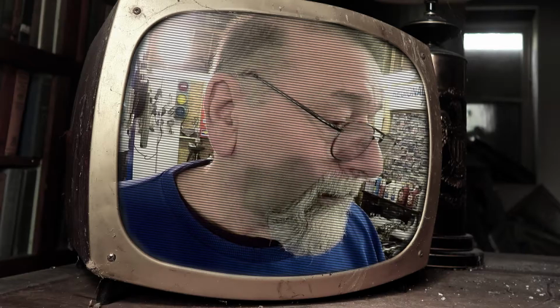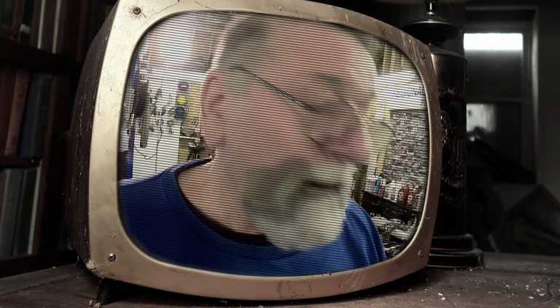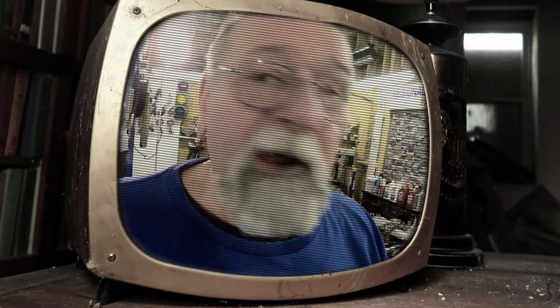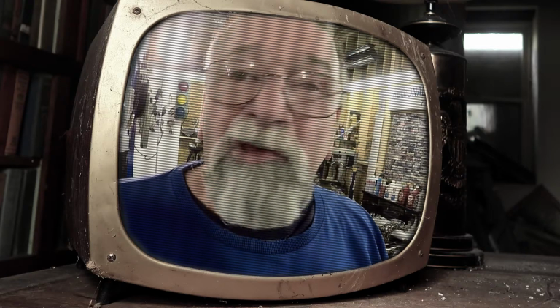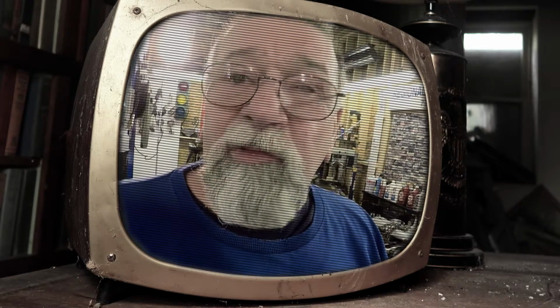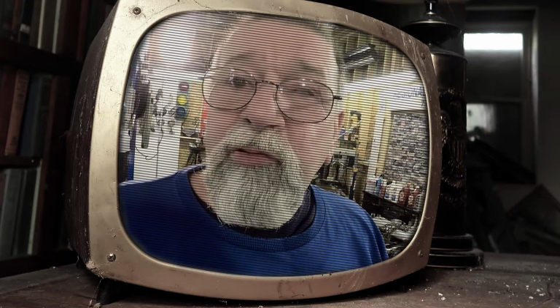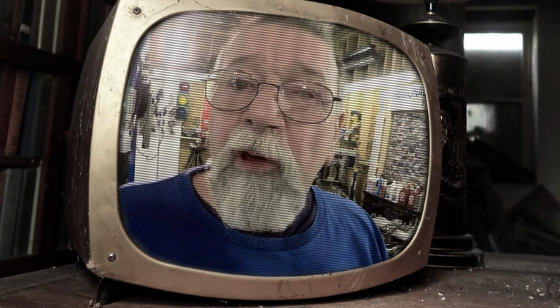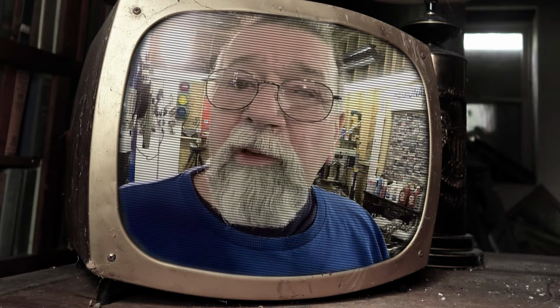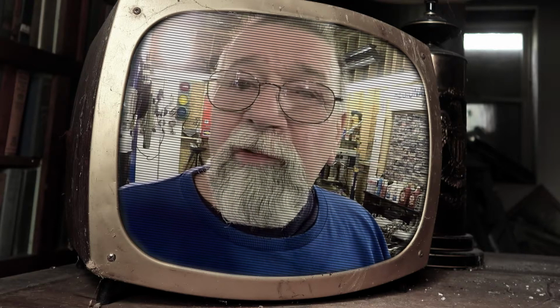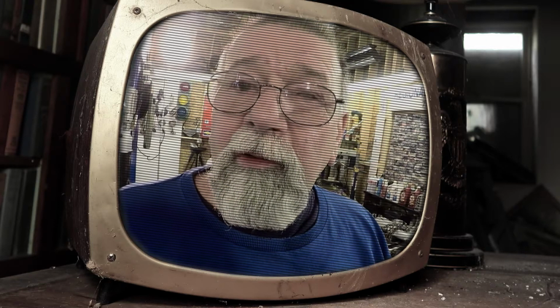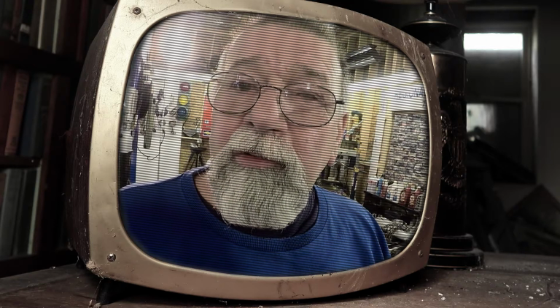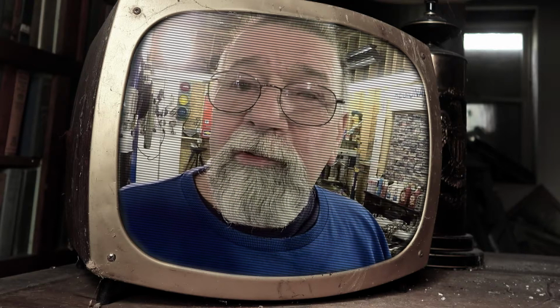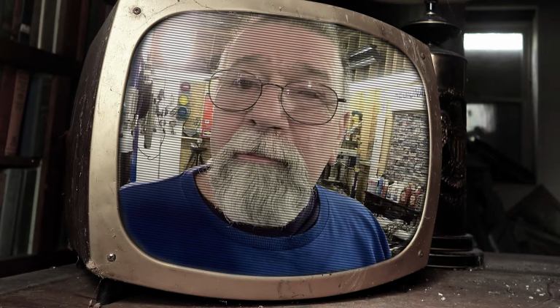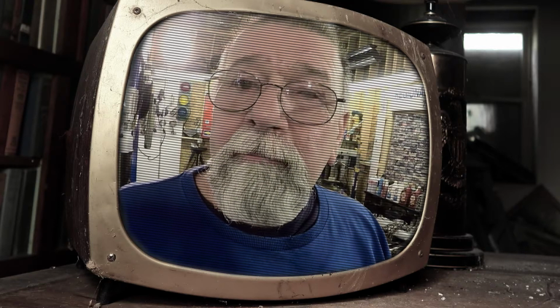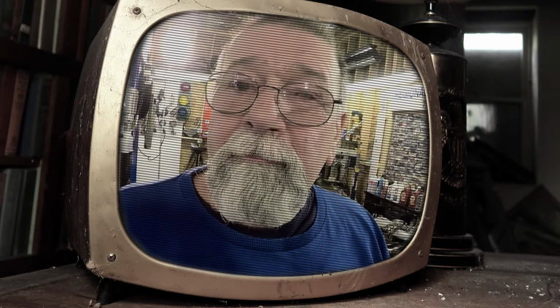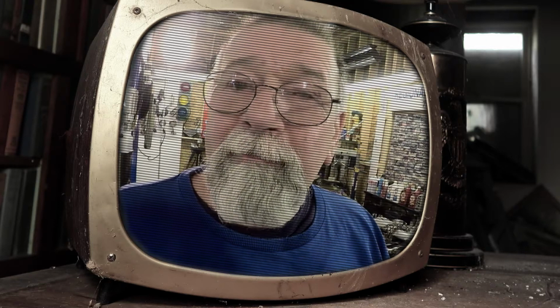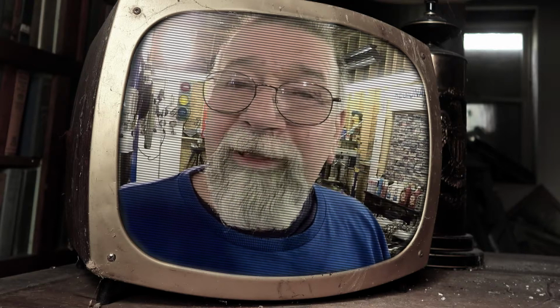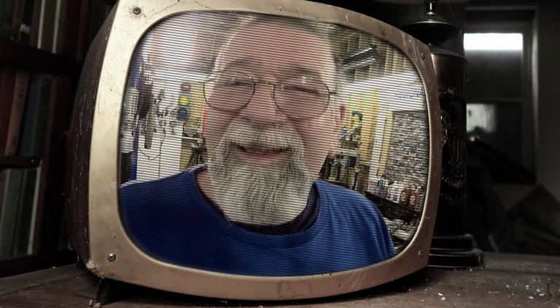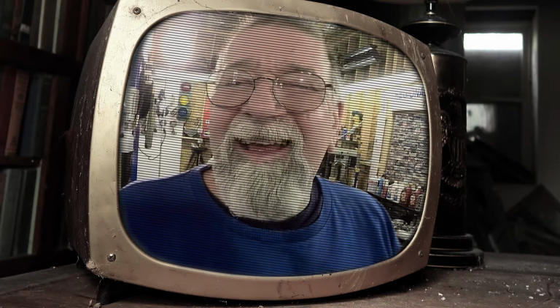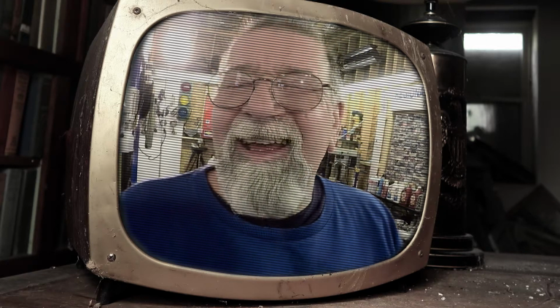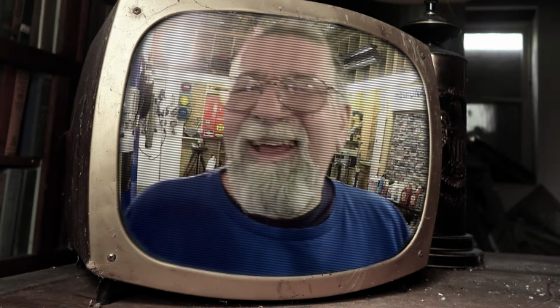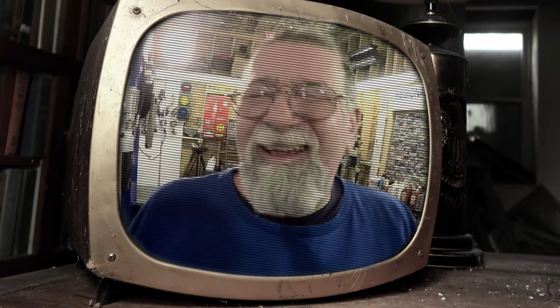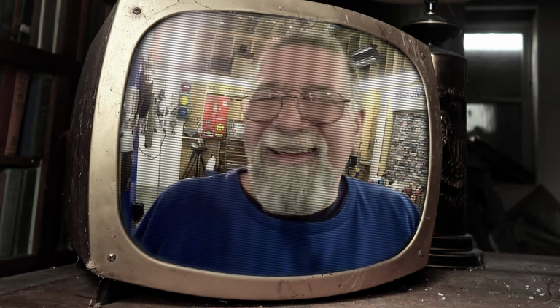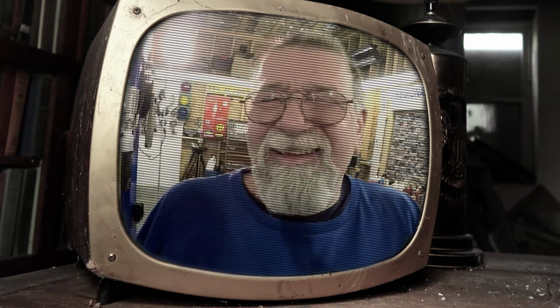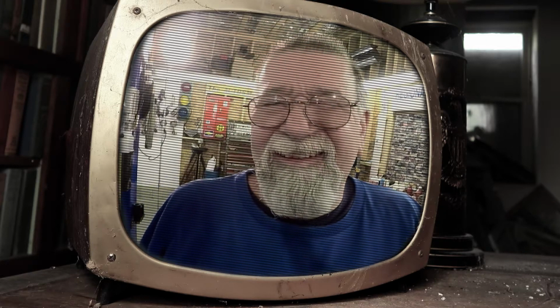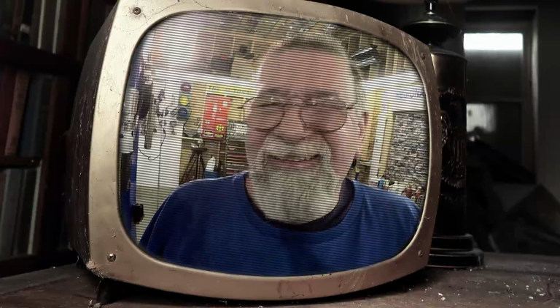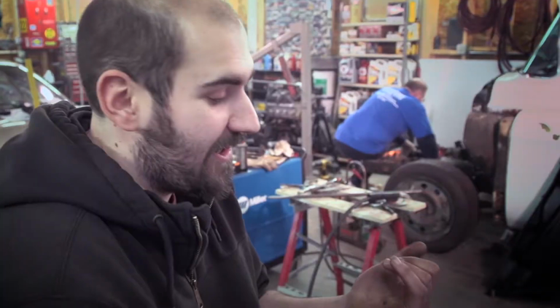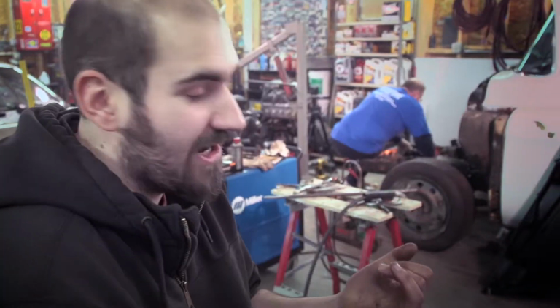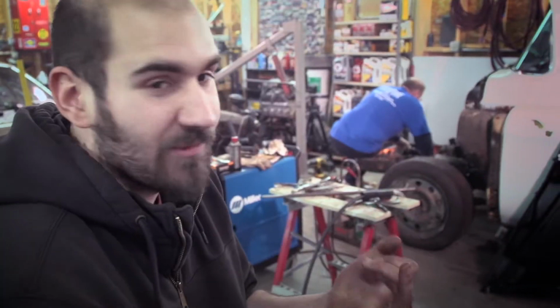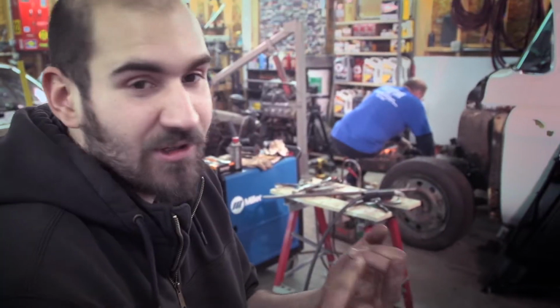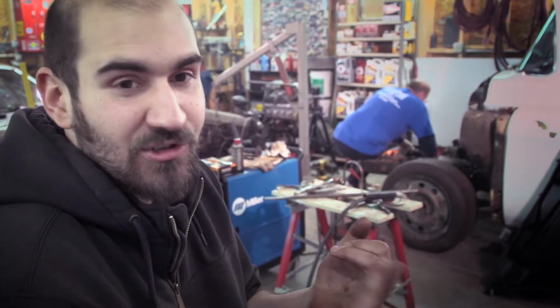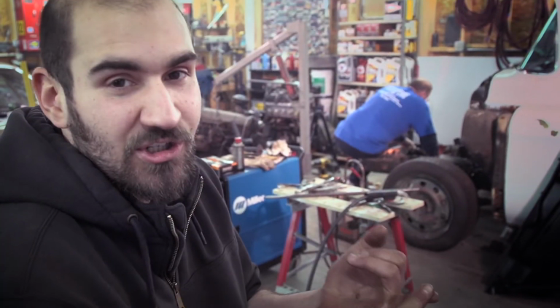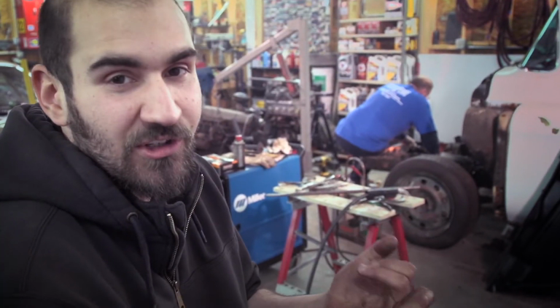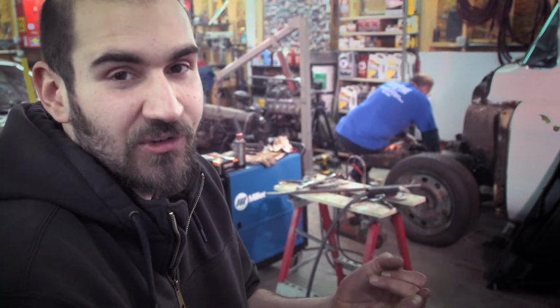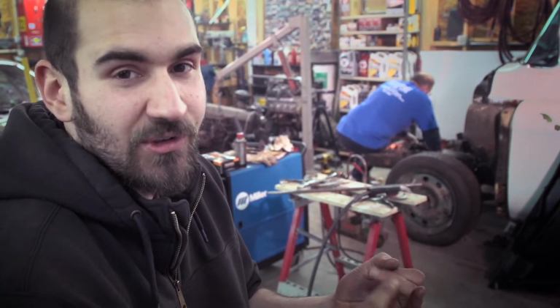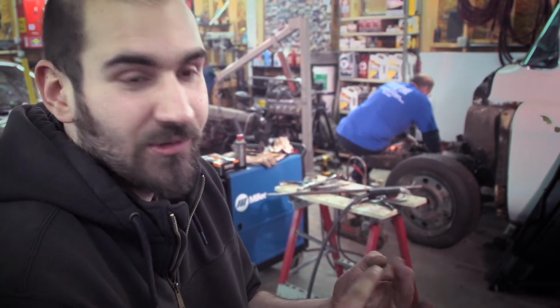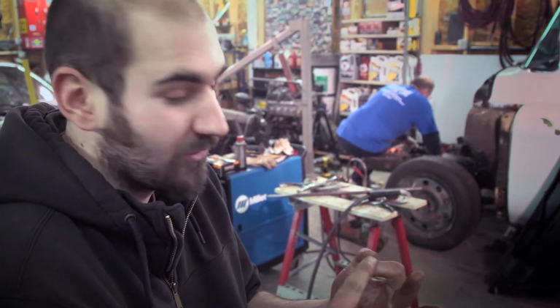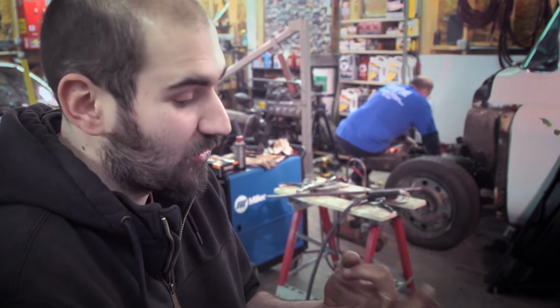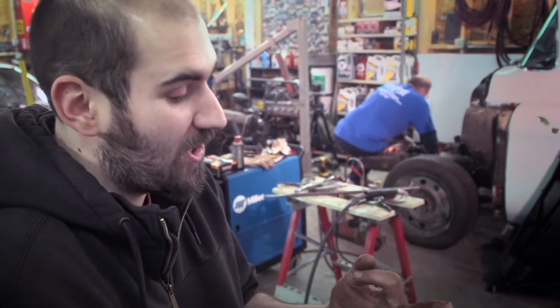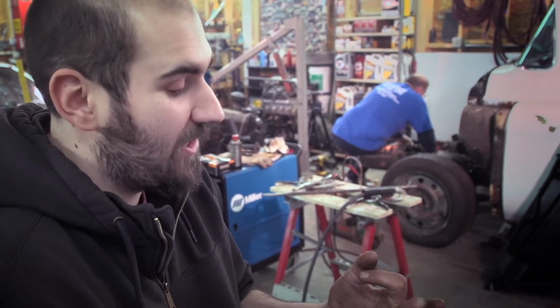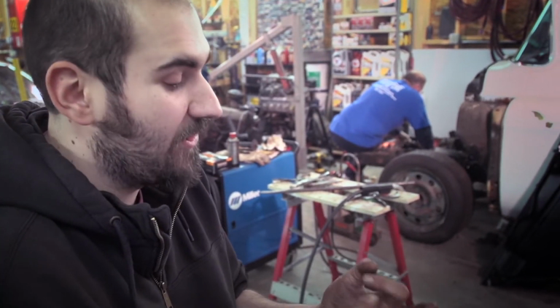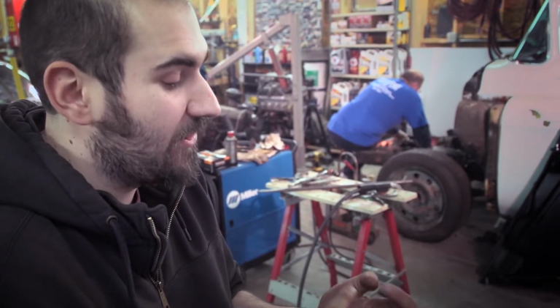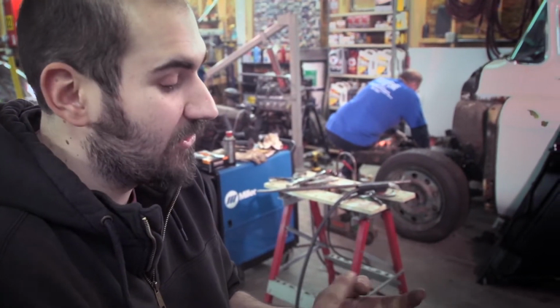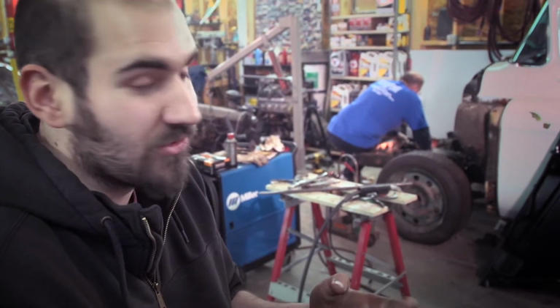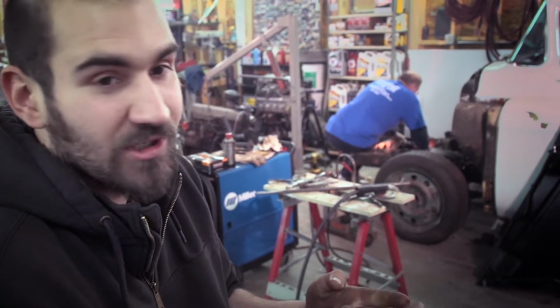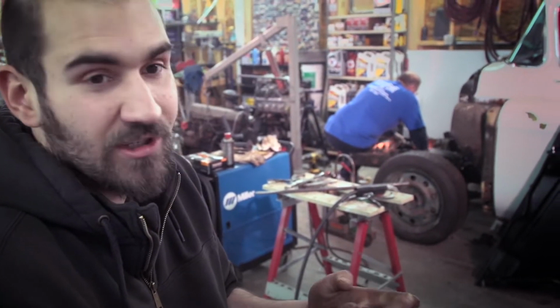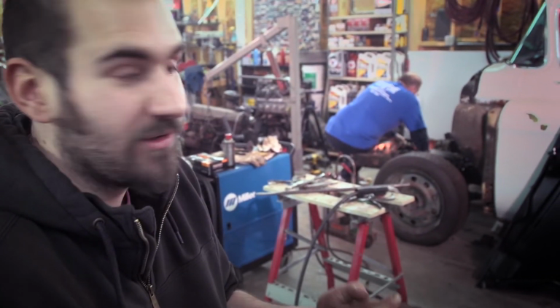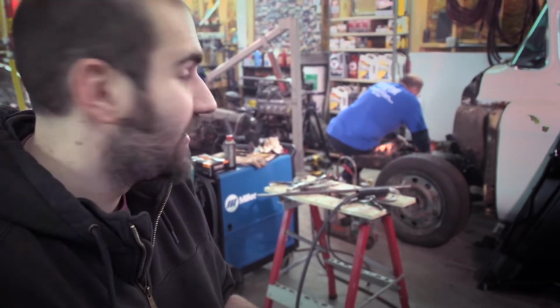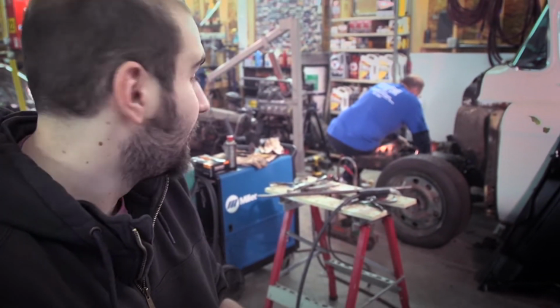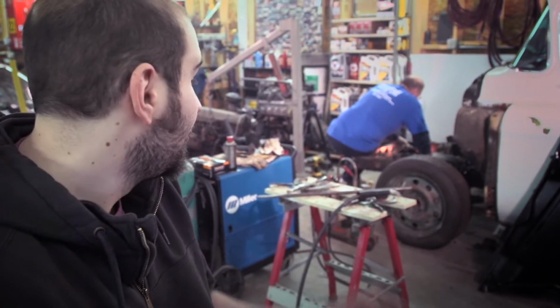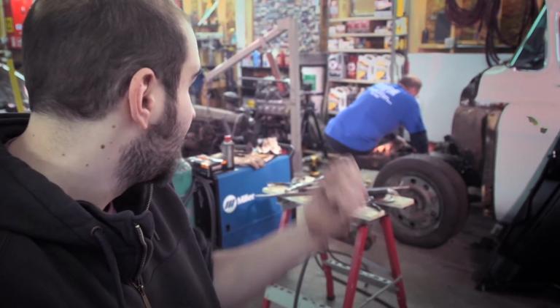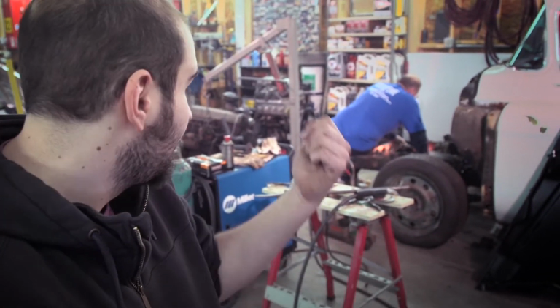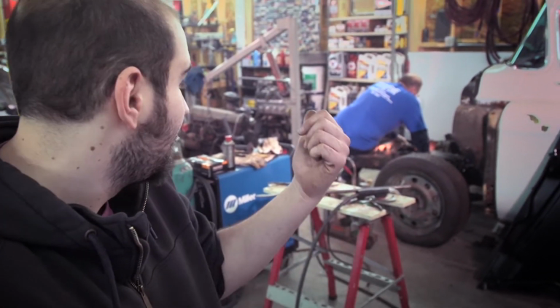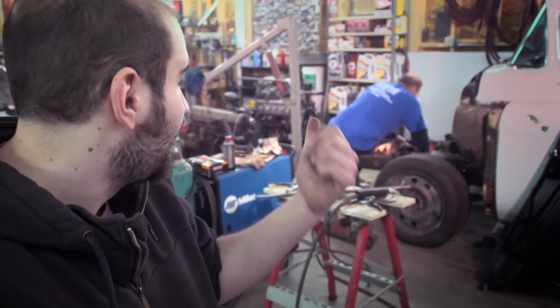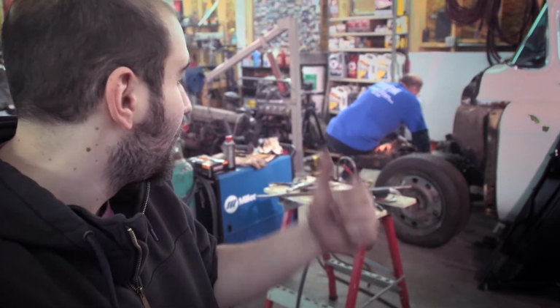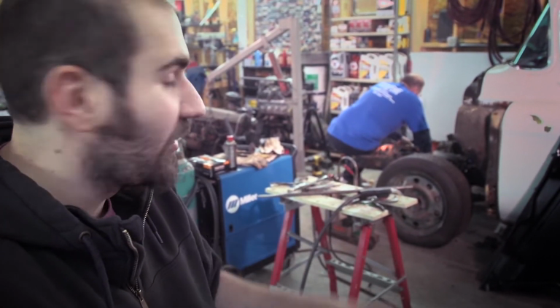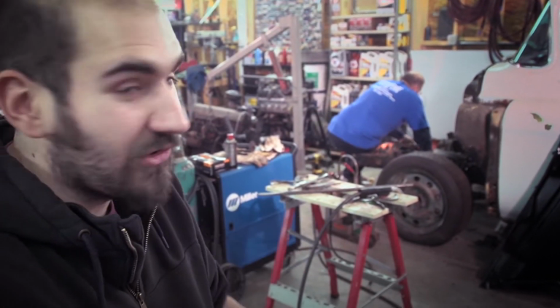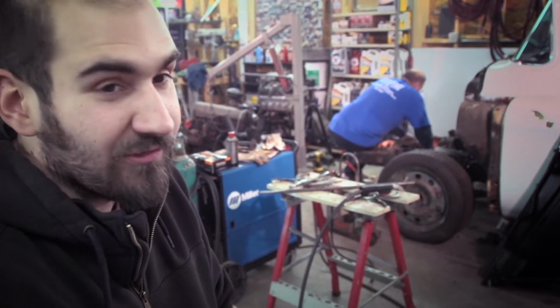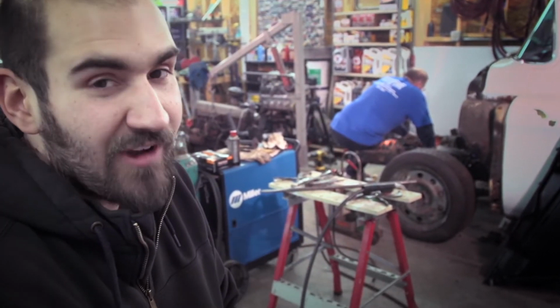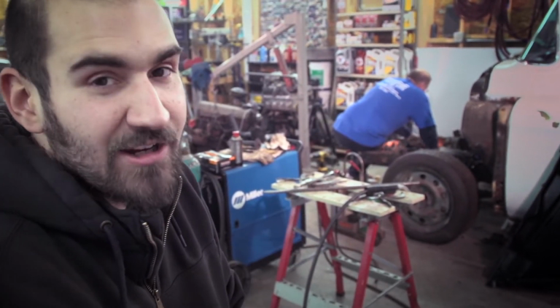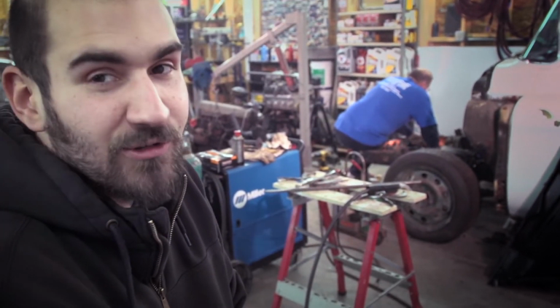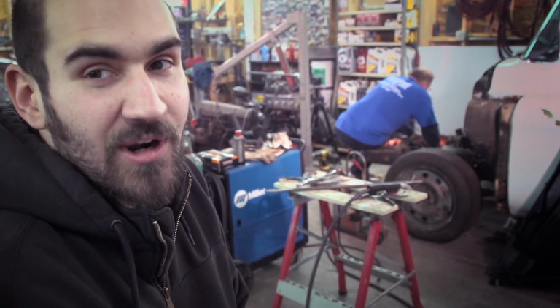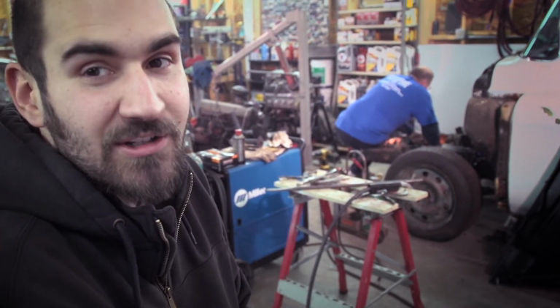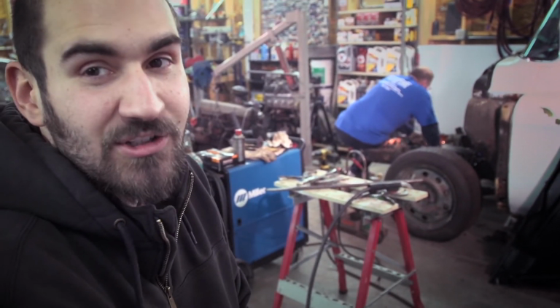It's priceless. We've got air hammer, chisel, grinder, drill, and of course the fire wrench.